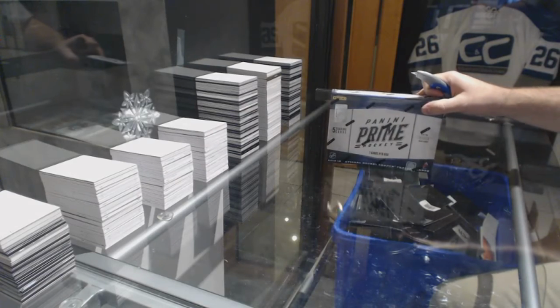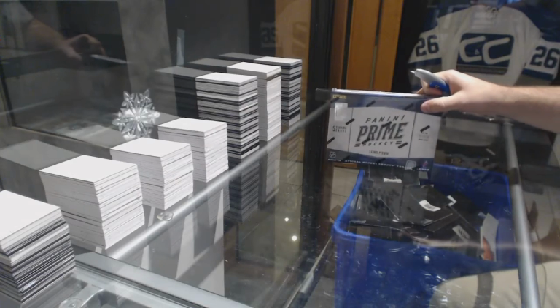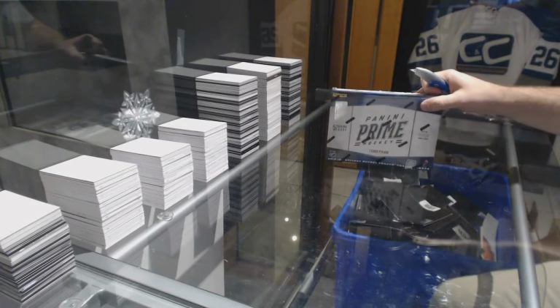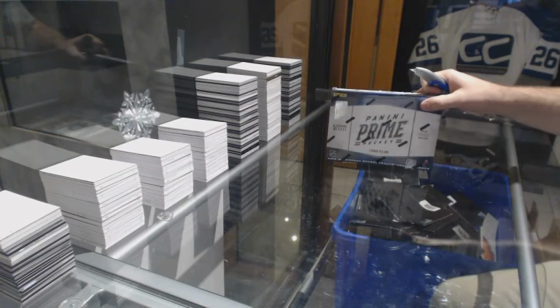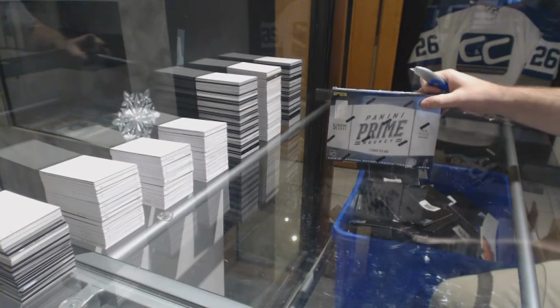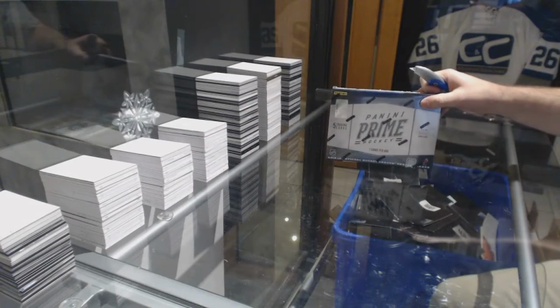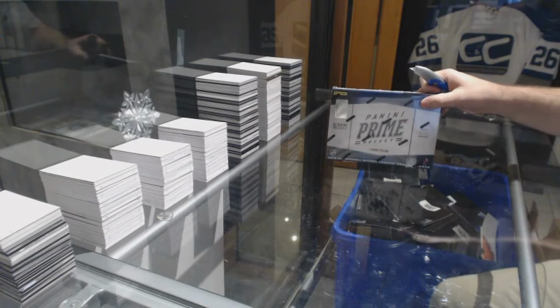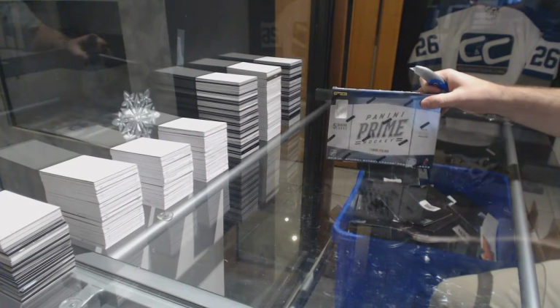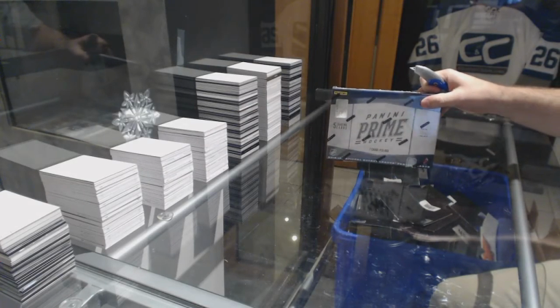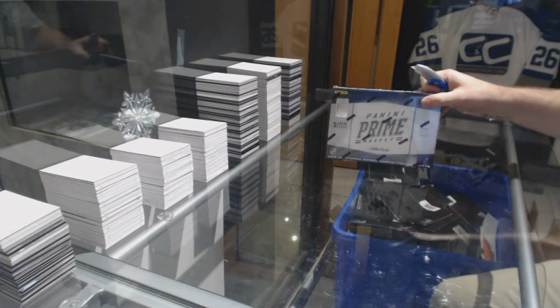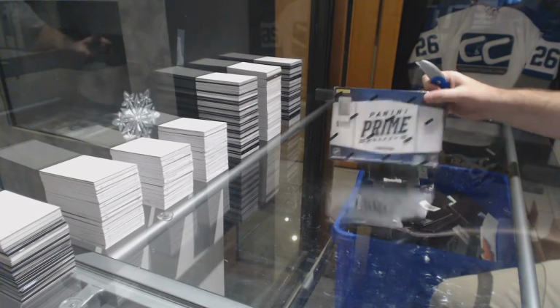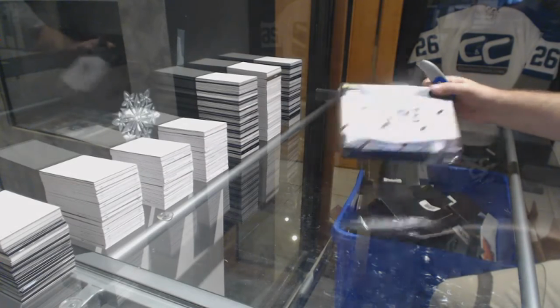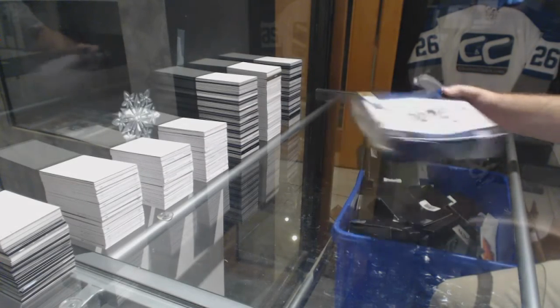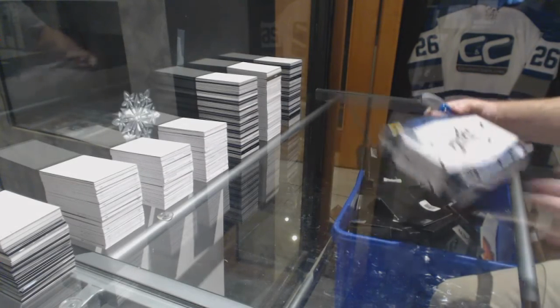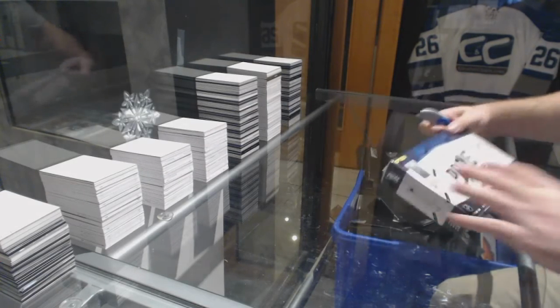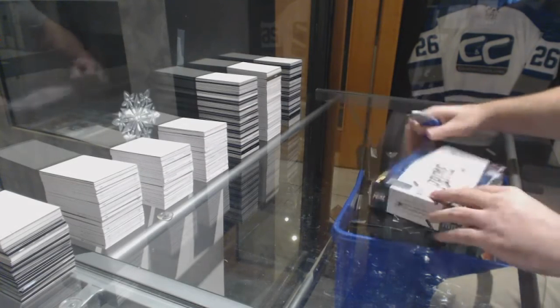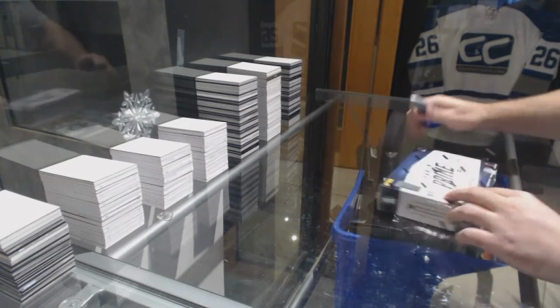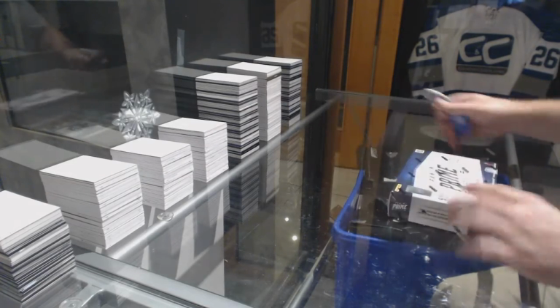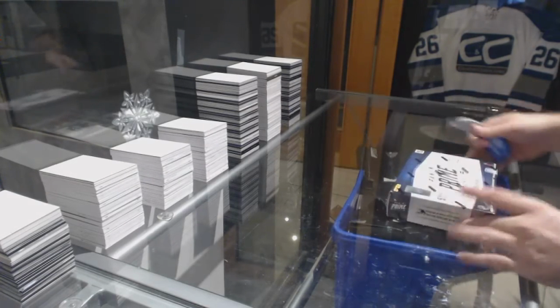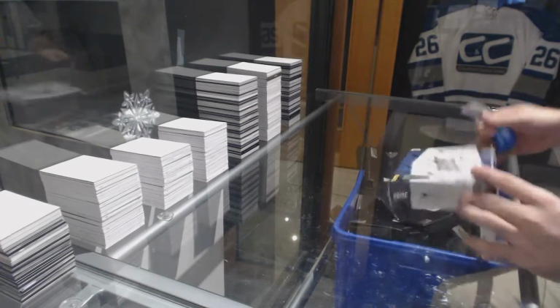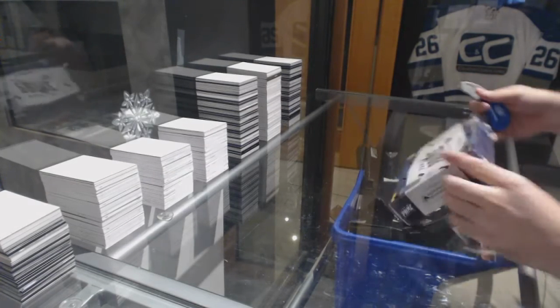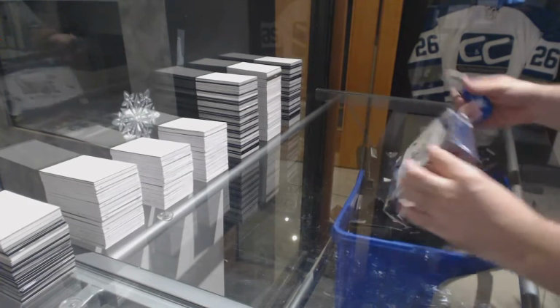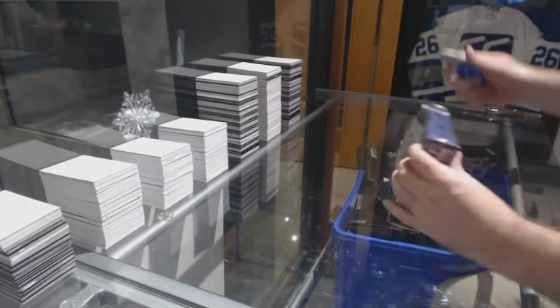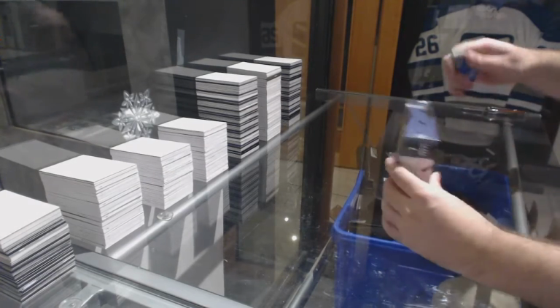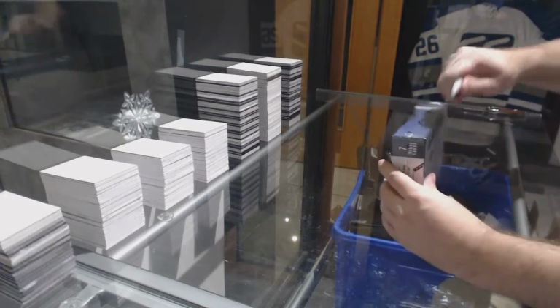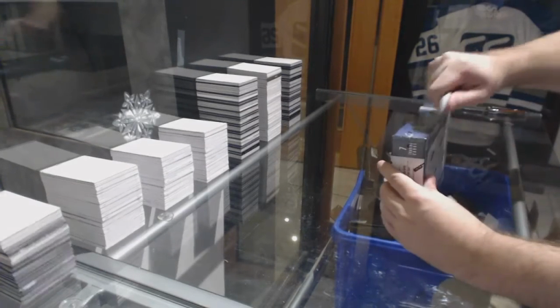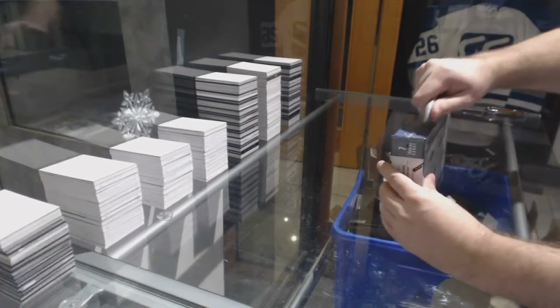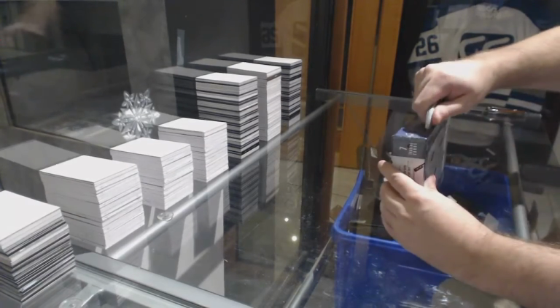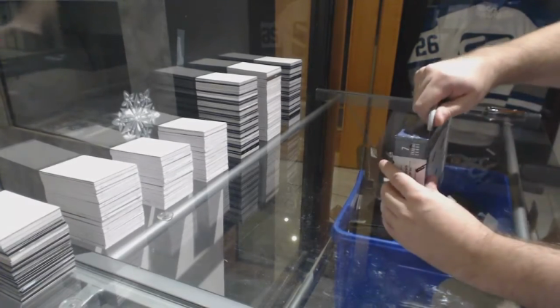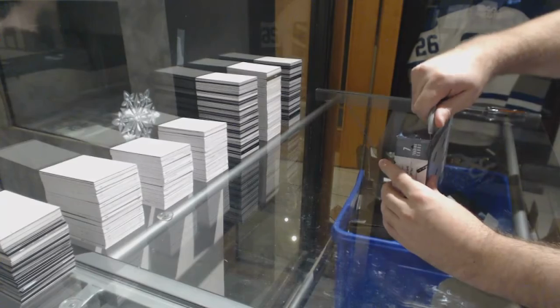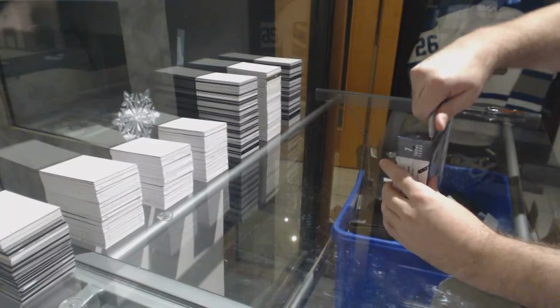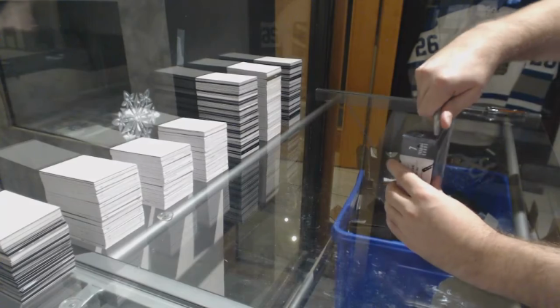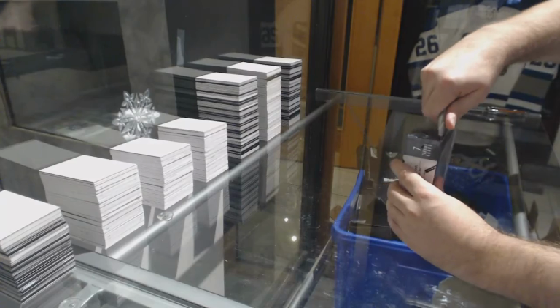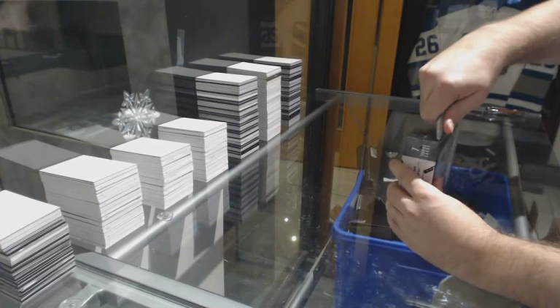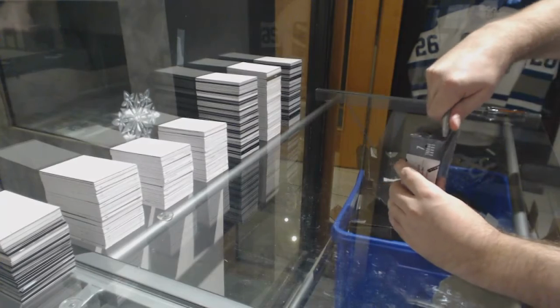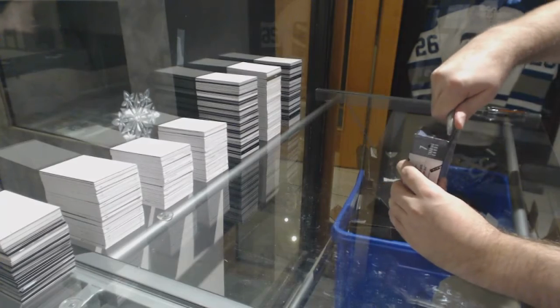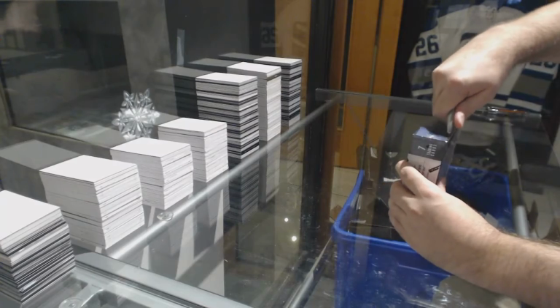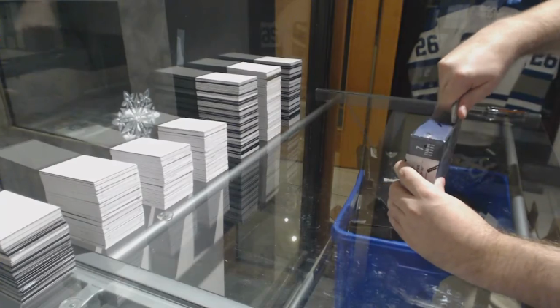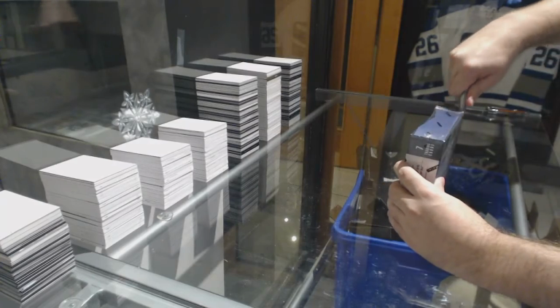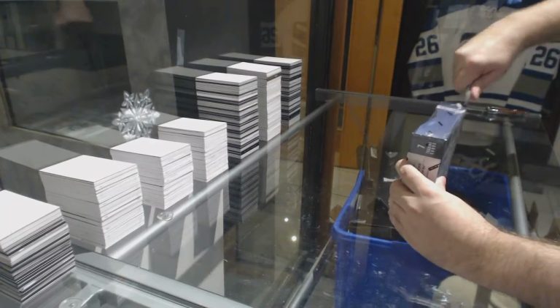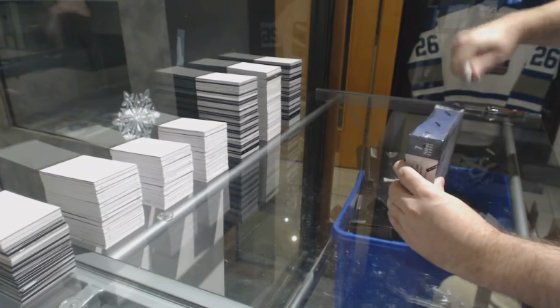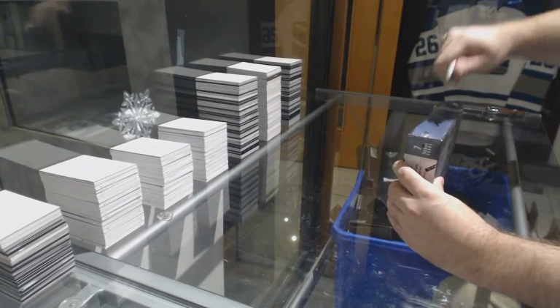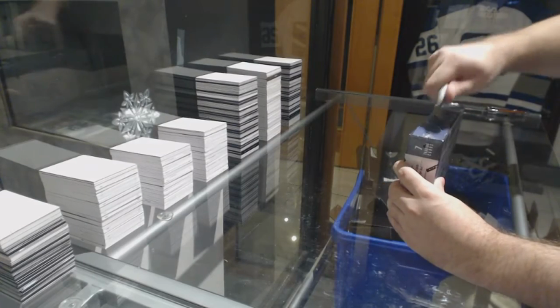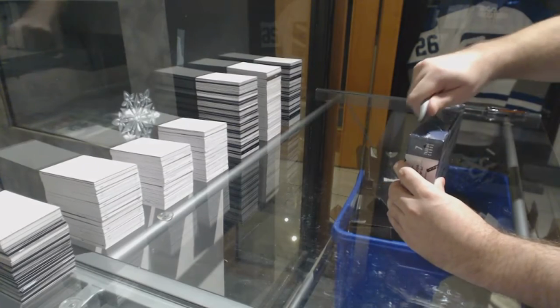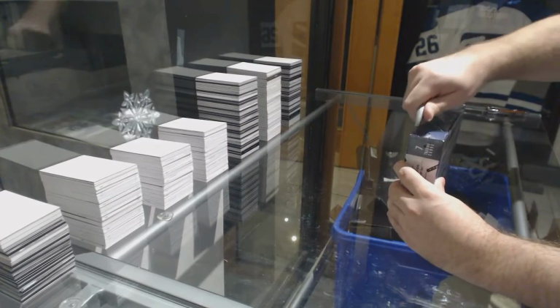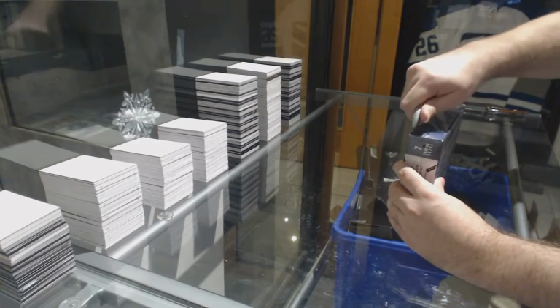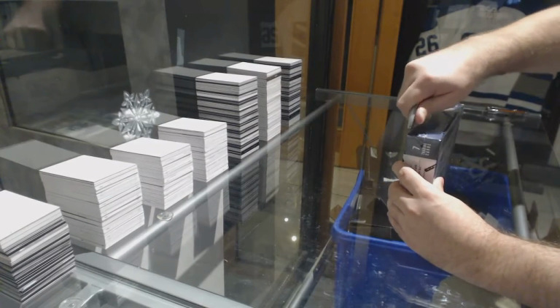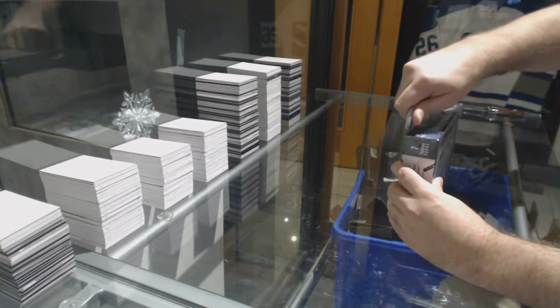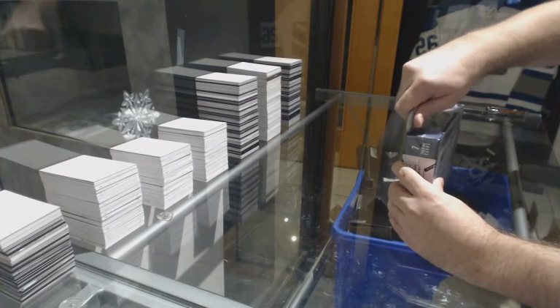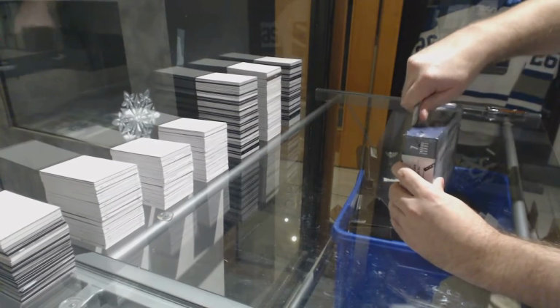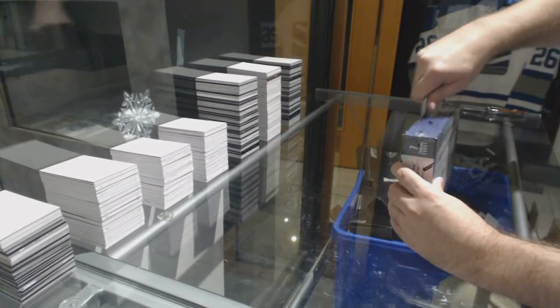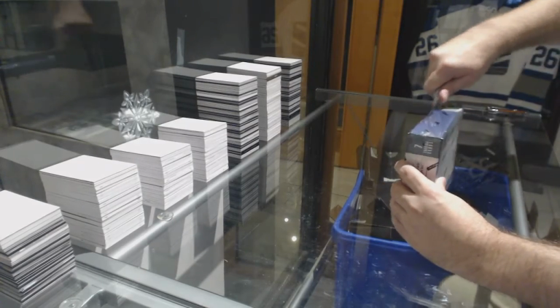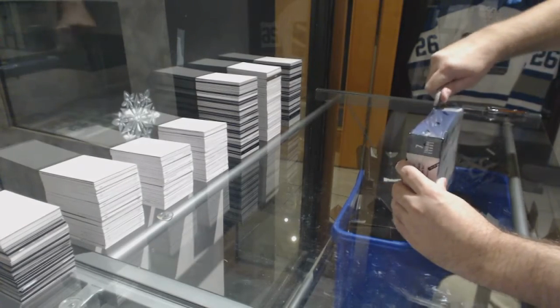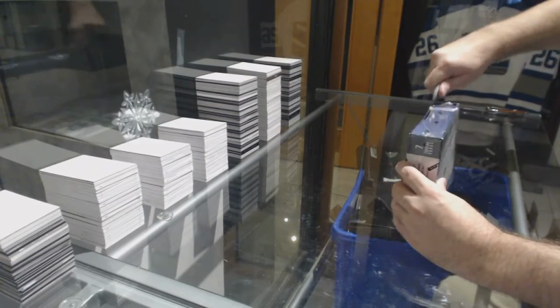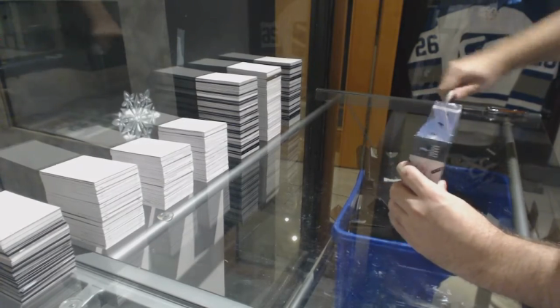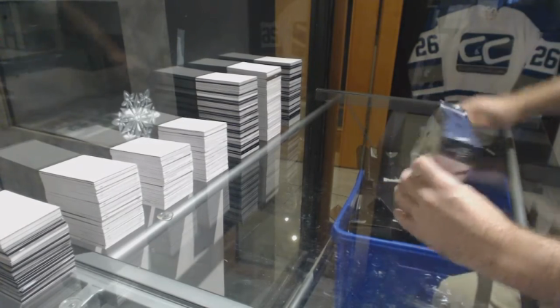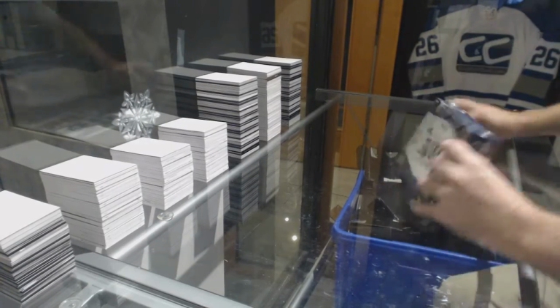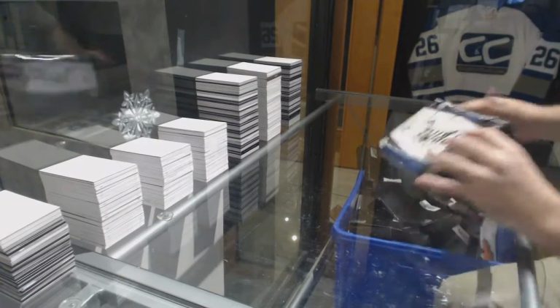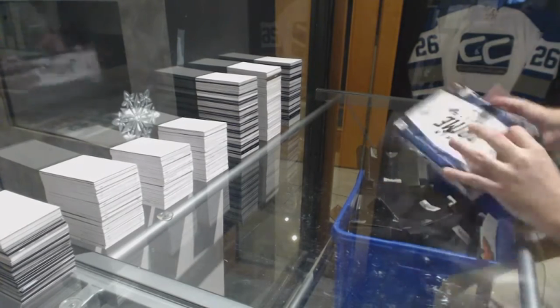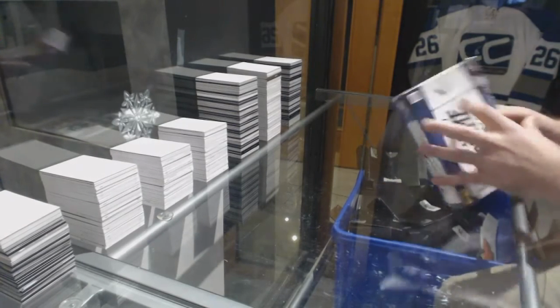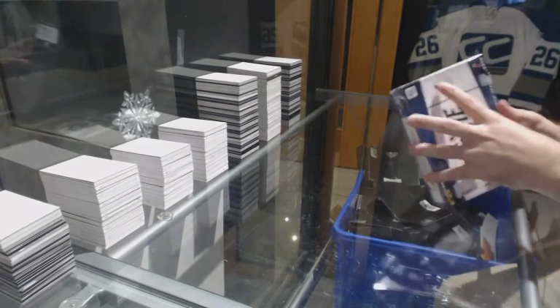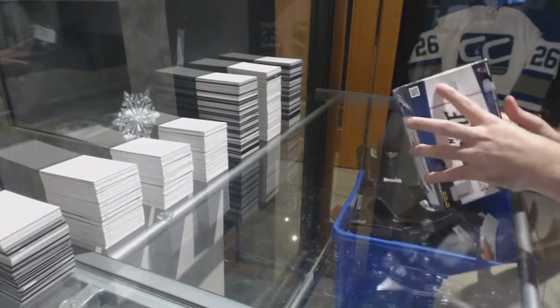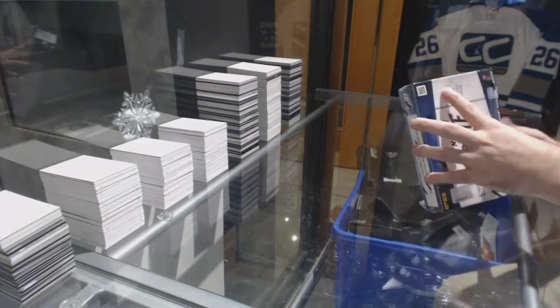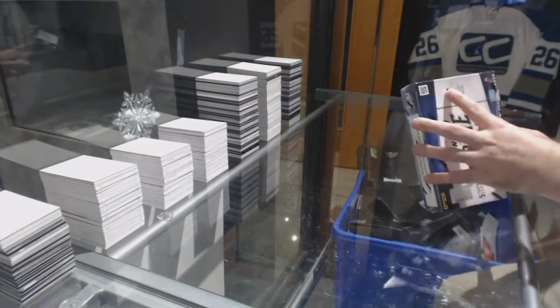Here we go! Degbert's Freebox 1213 Panini Prime.